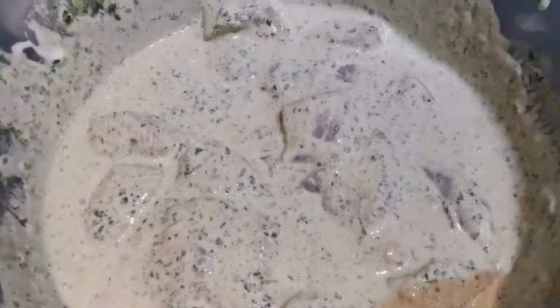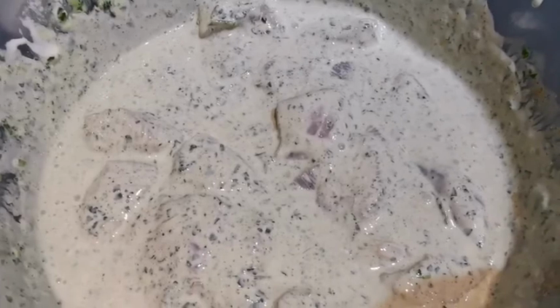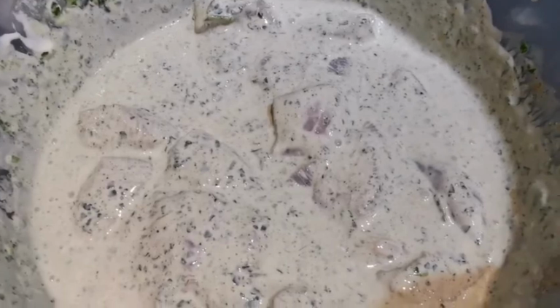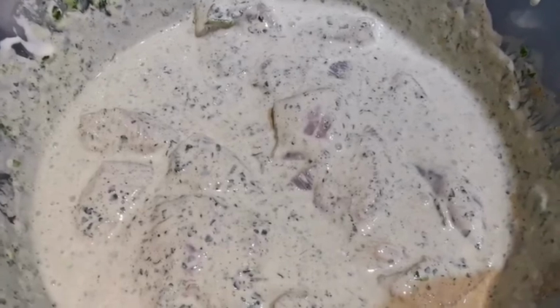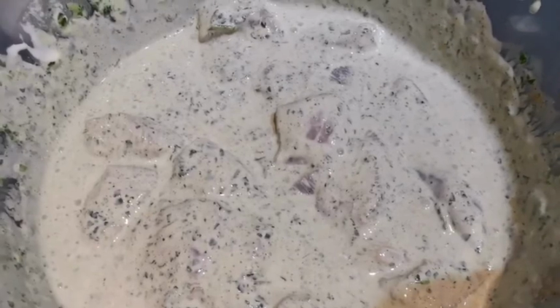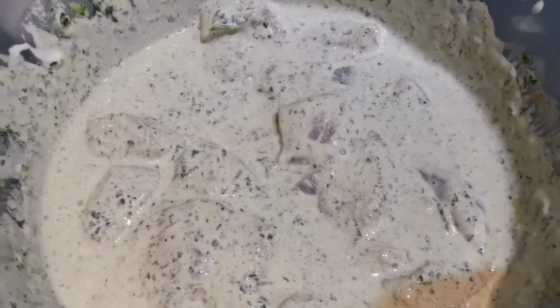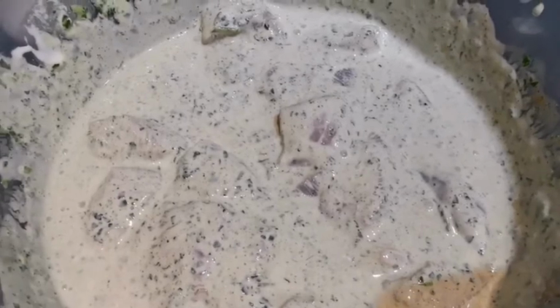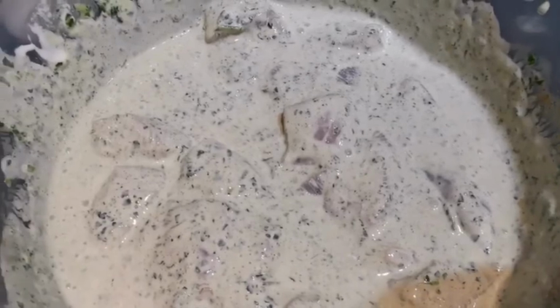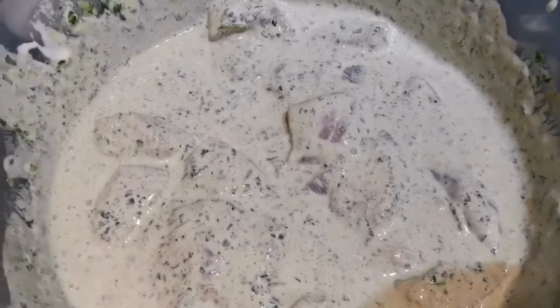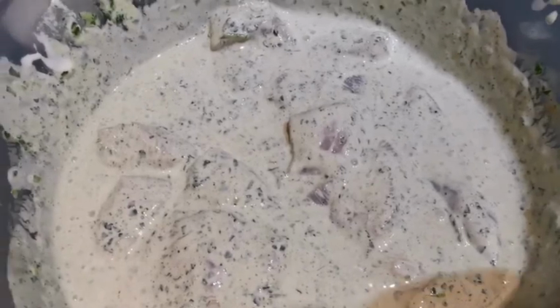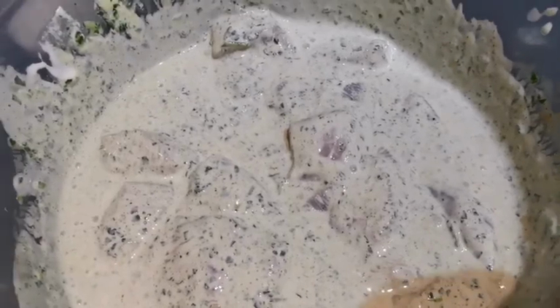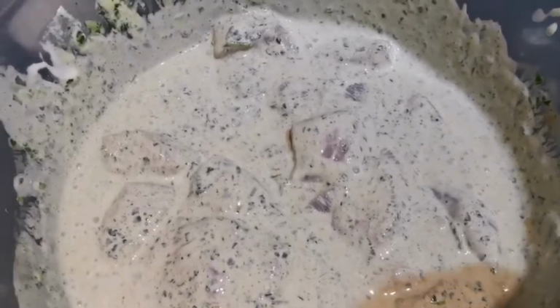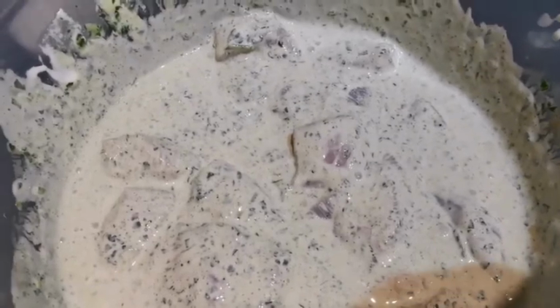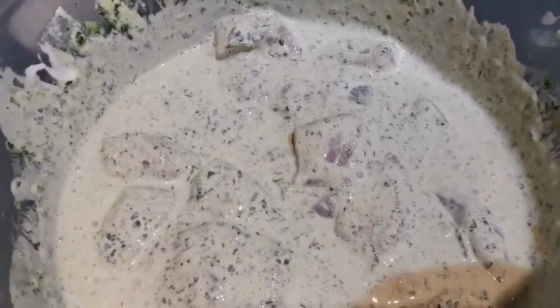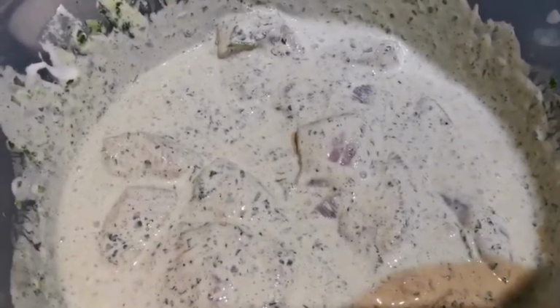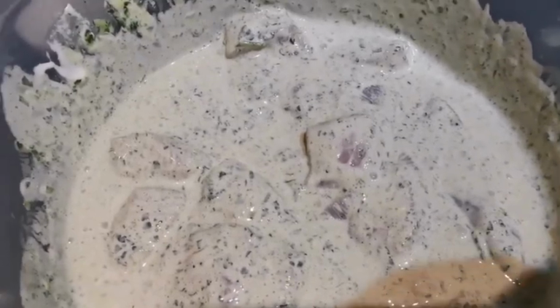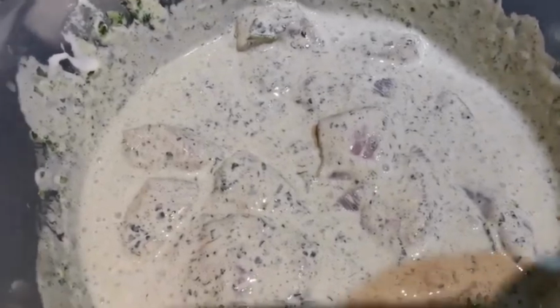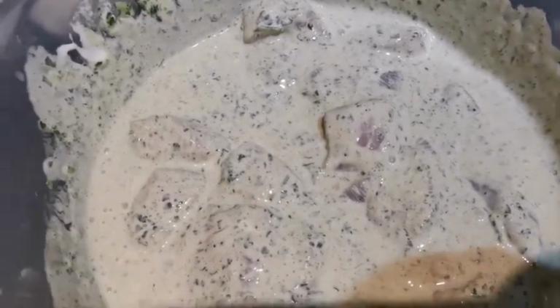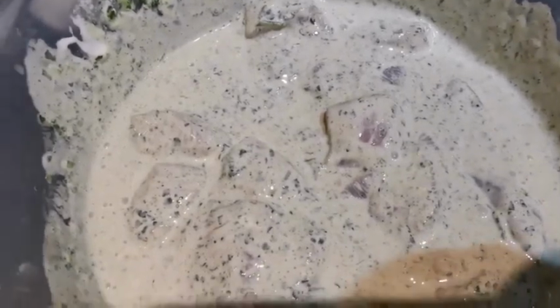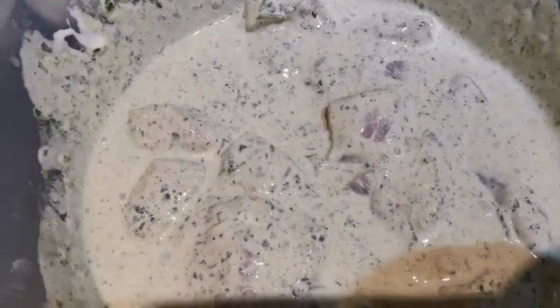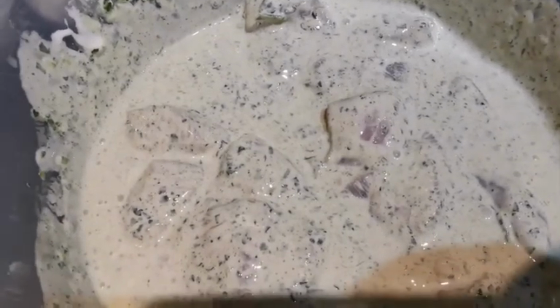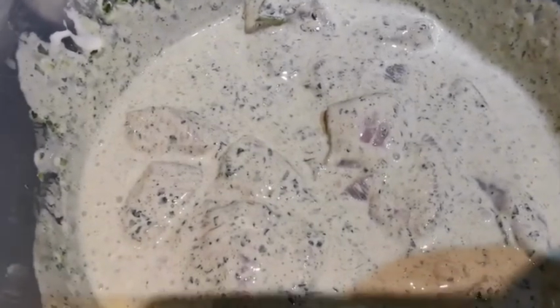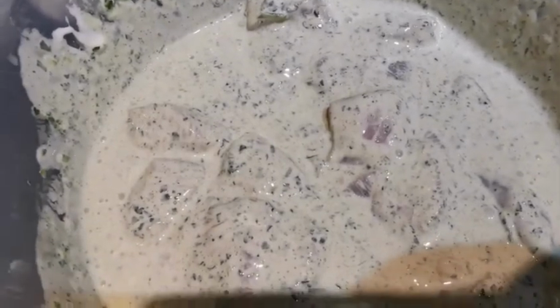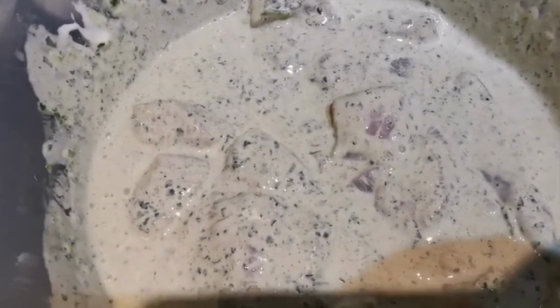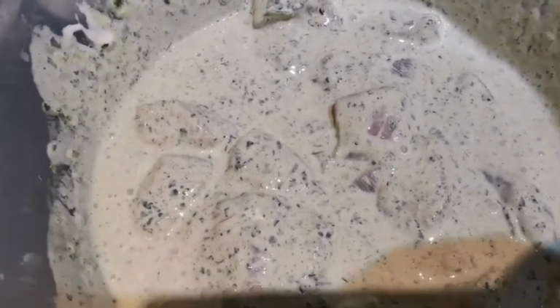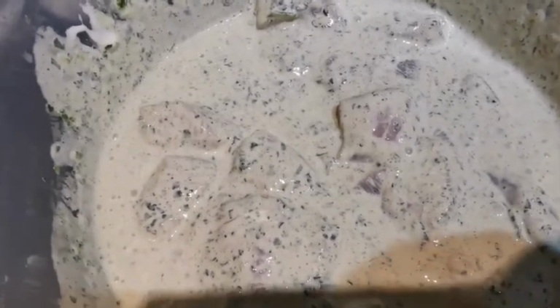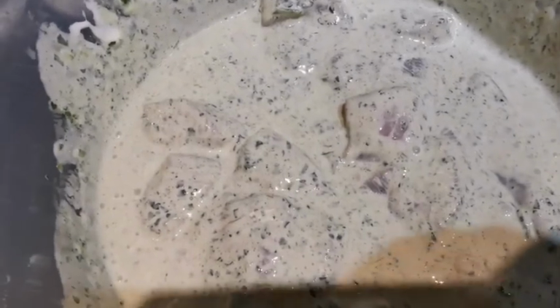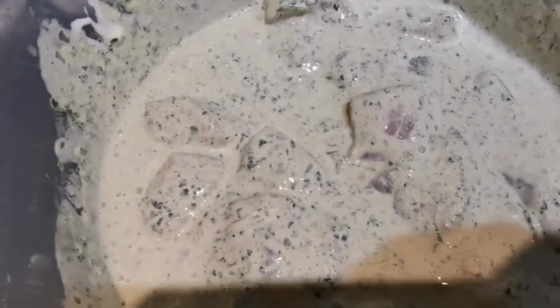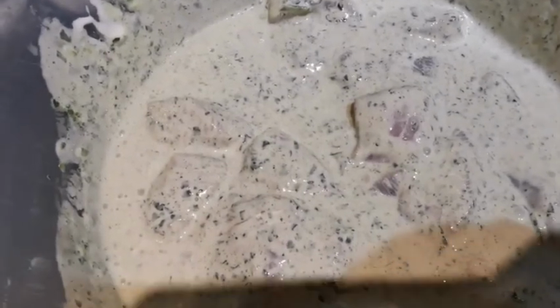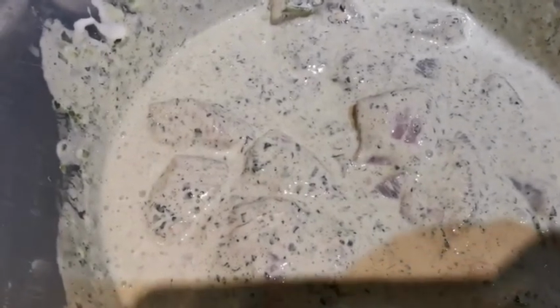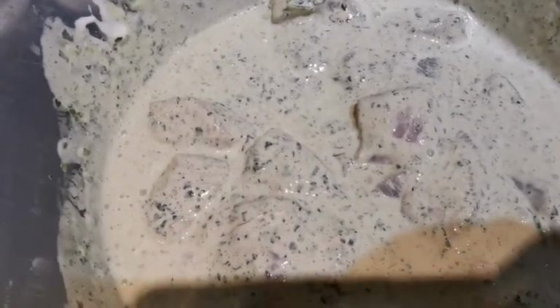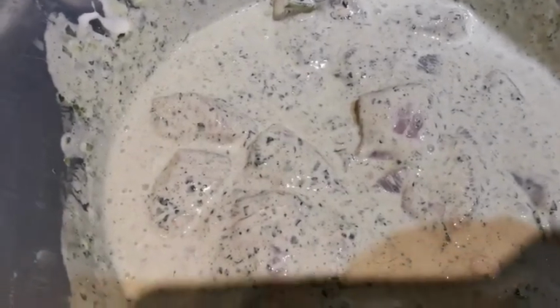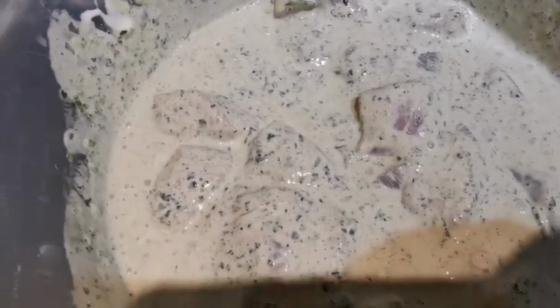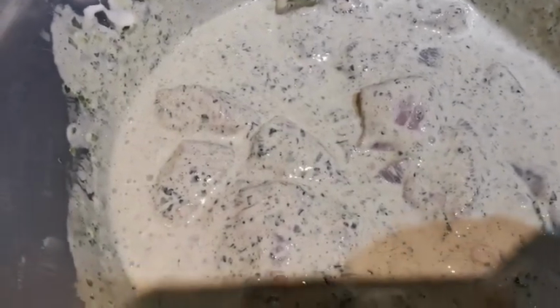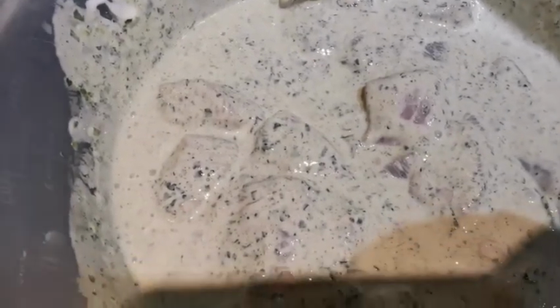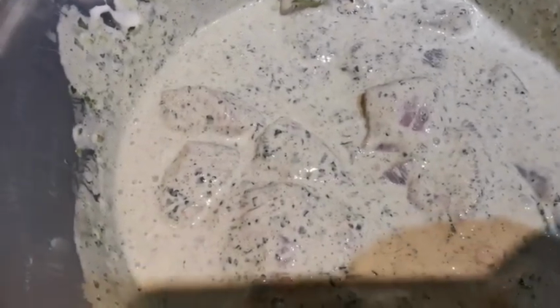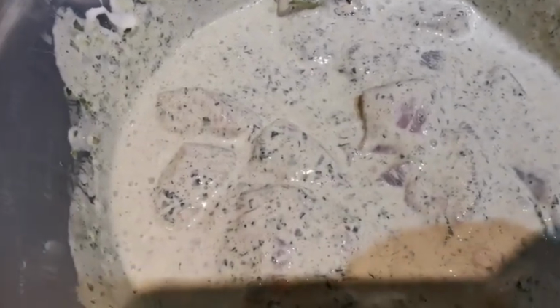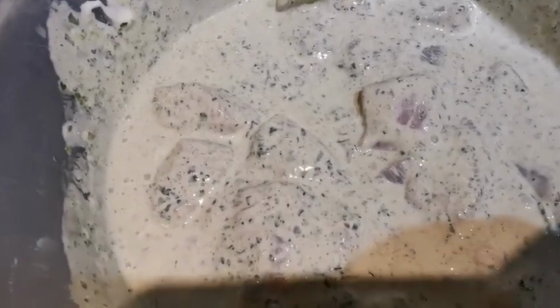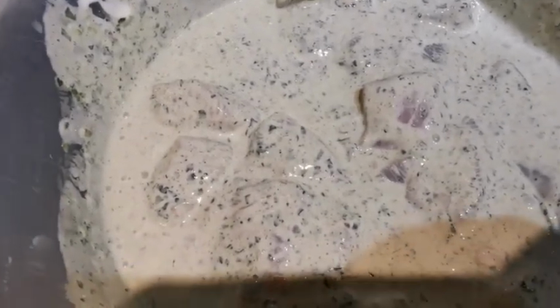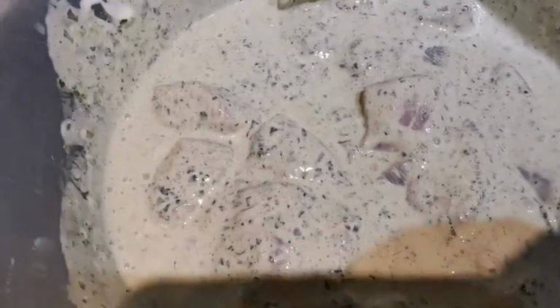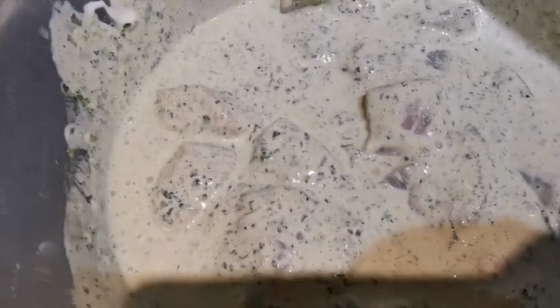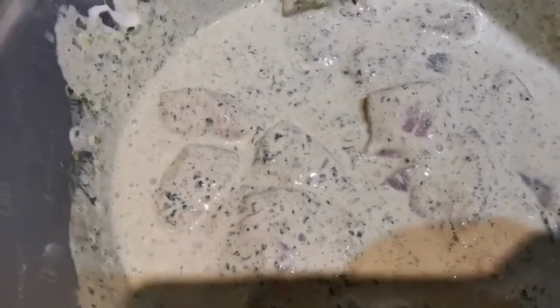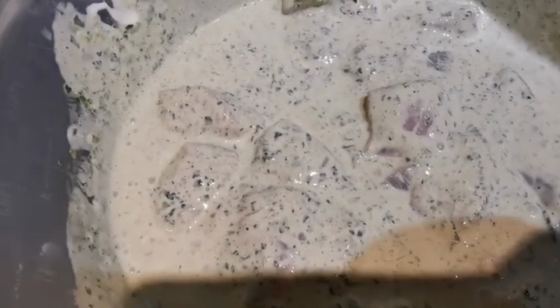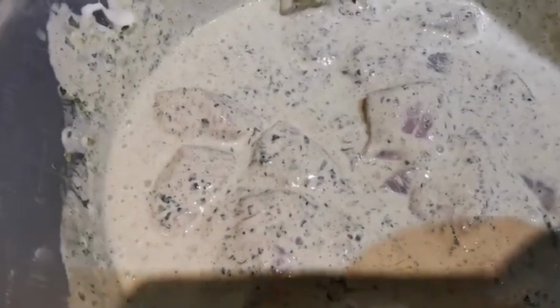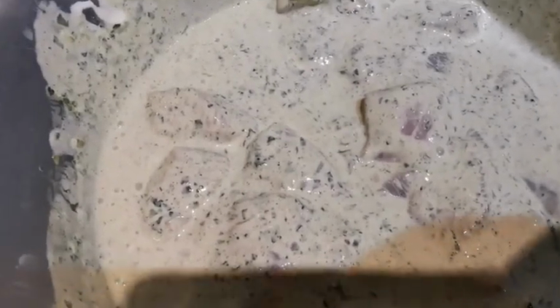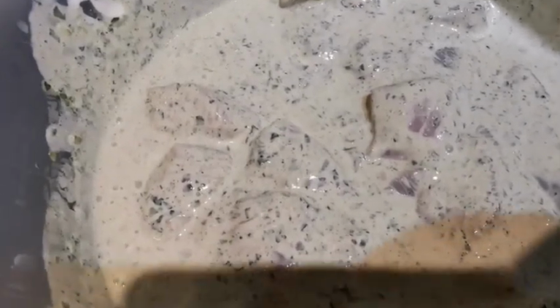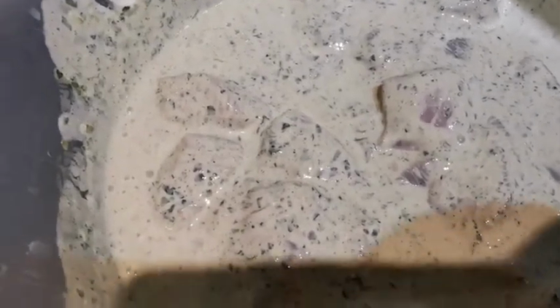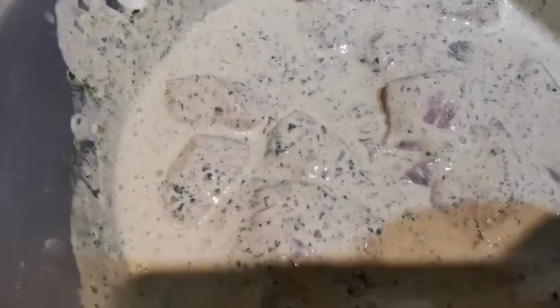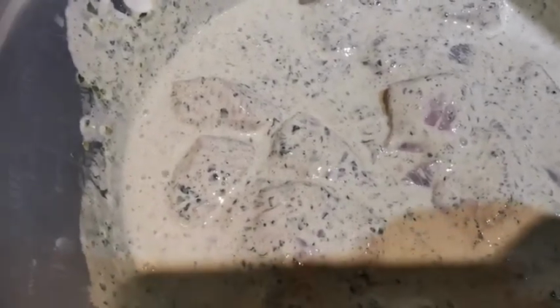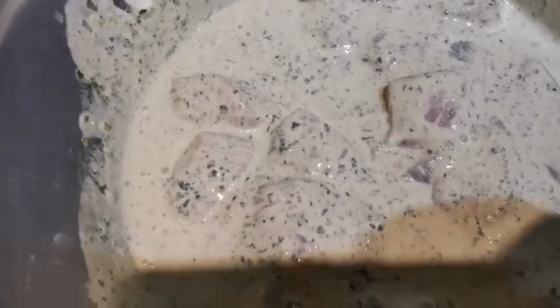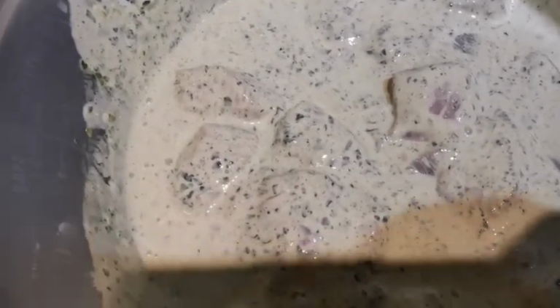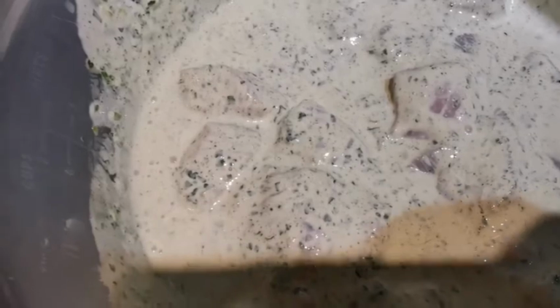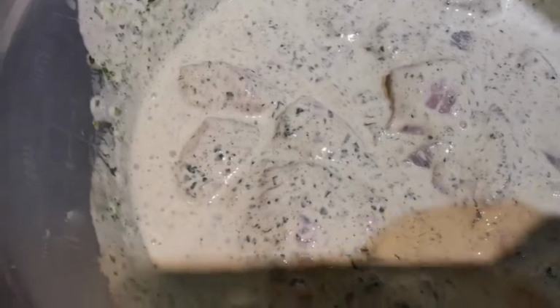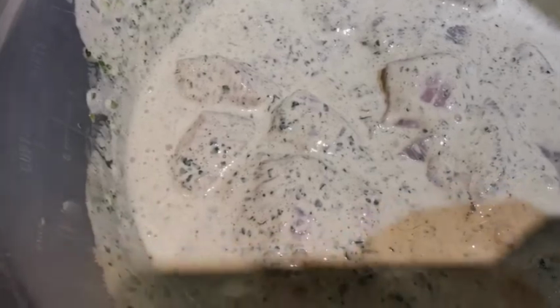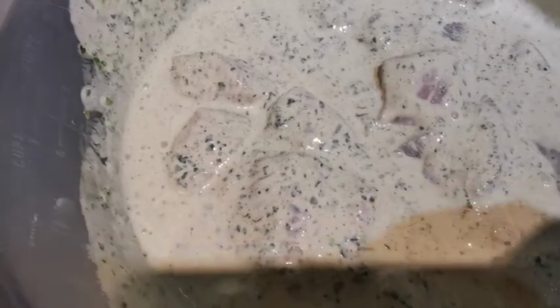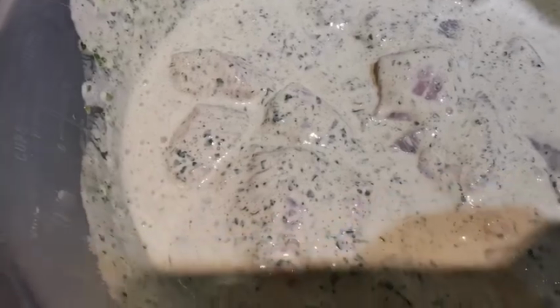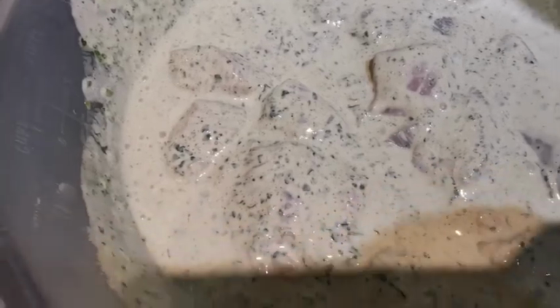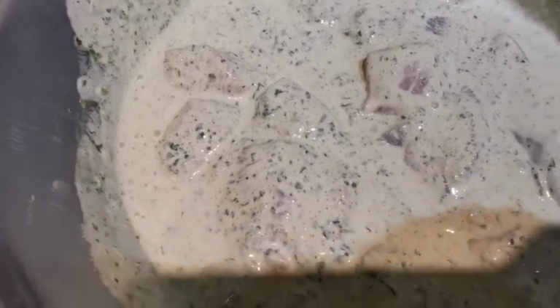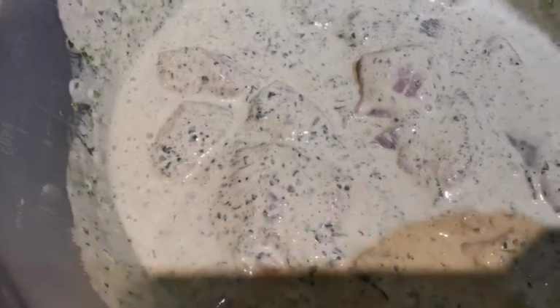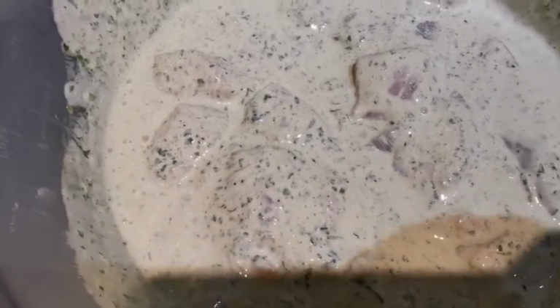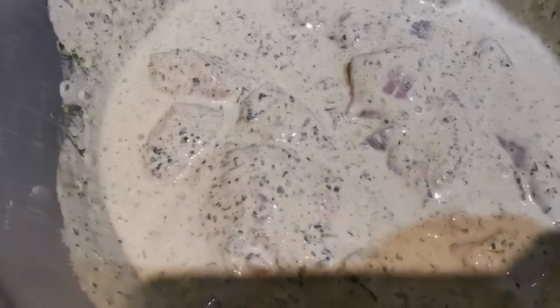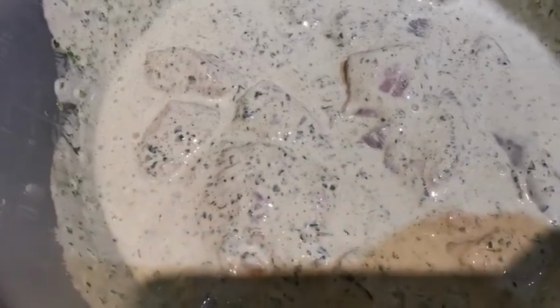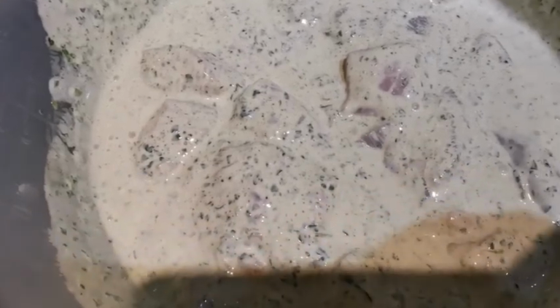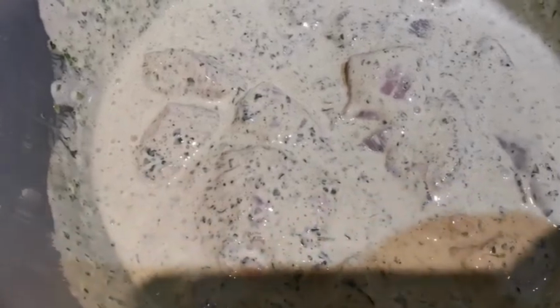Let's mix it all together and leave it in the fridge for at least two to three hours or overnight. Let's put it in the fridge overnight and tomorrow we'll do the rest.